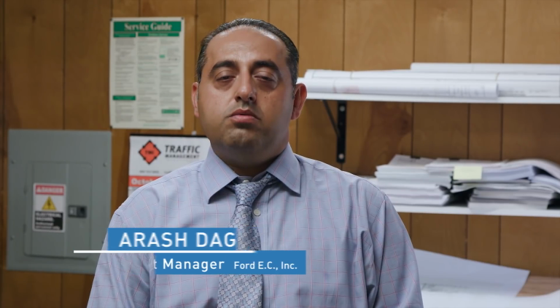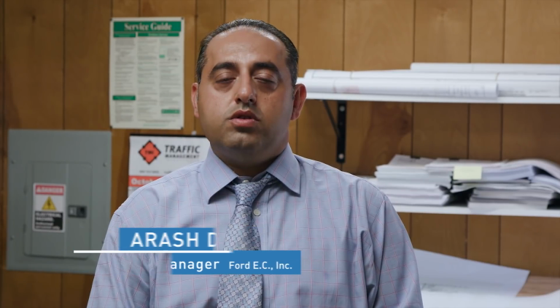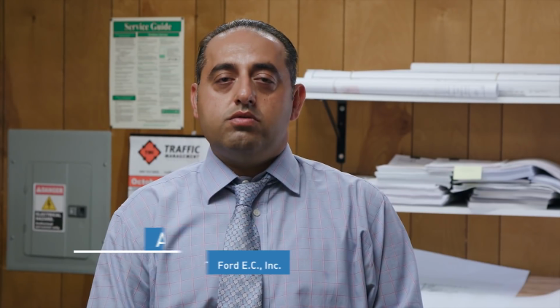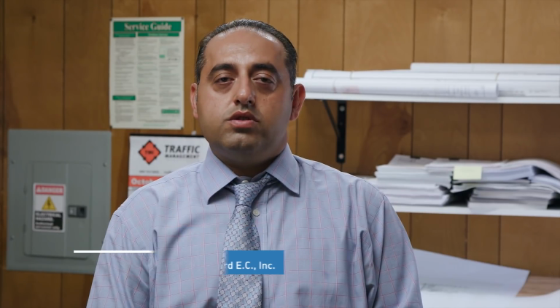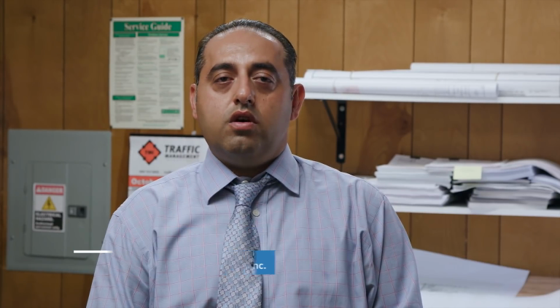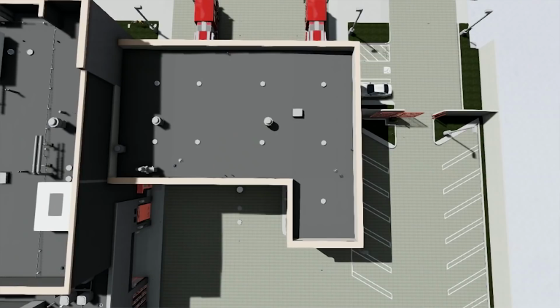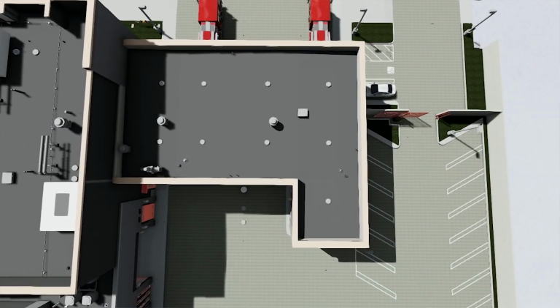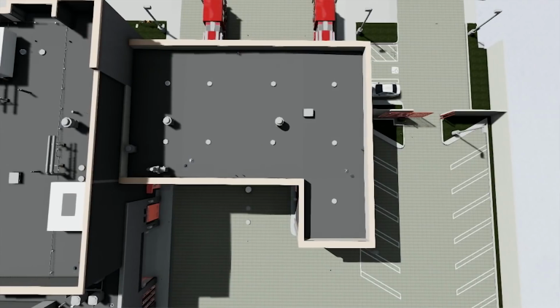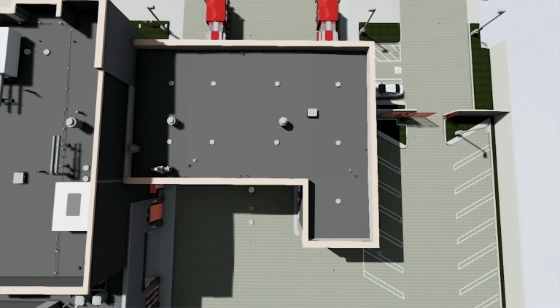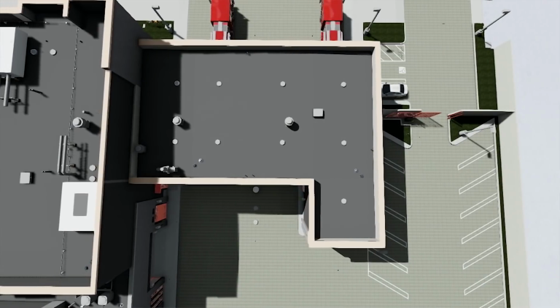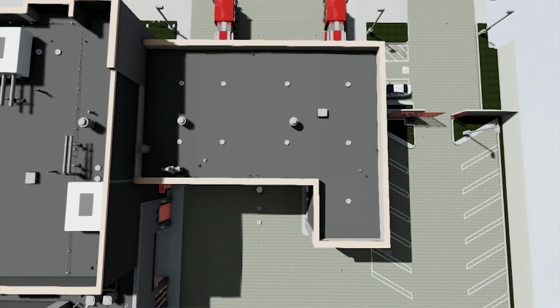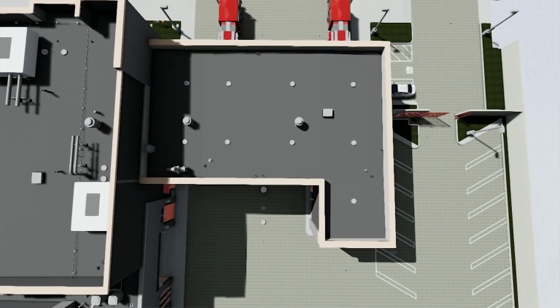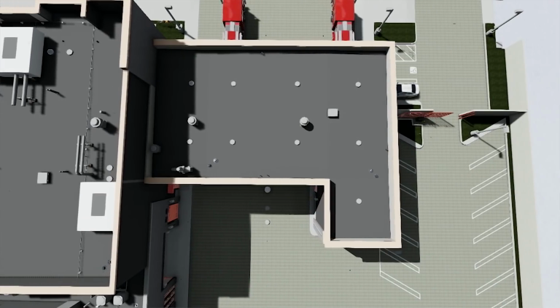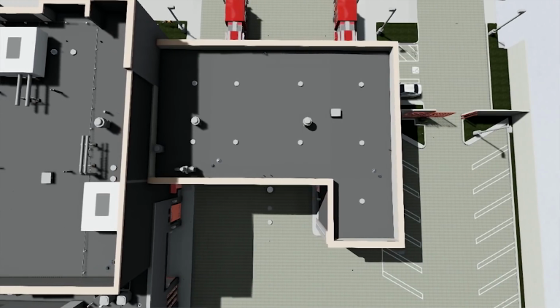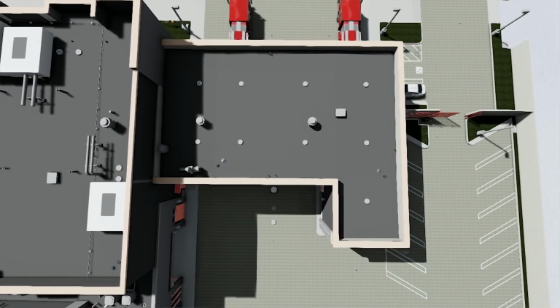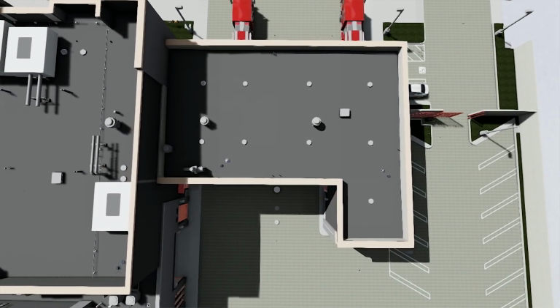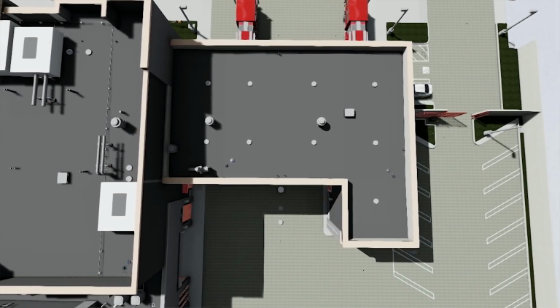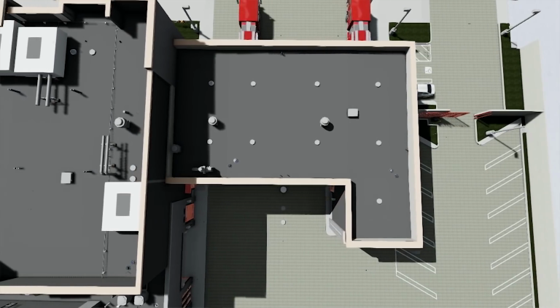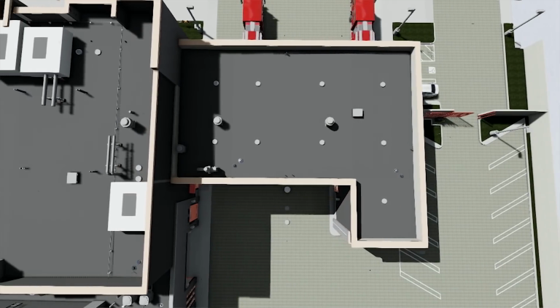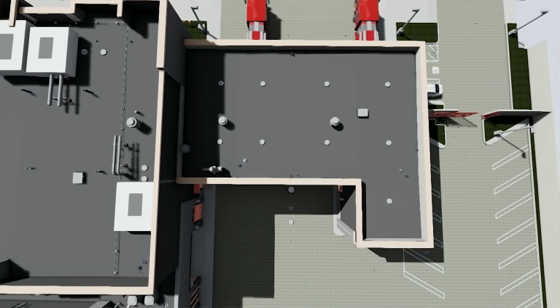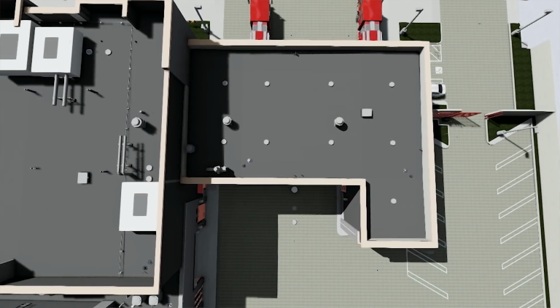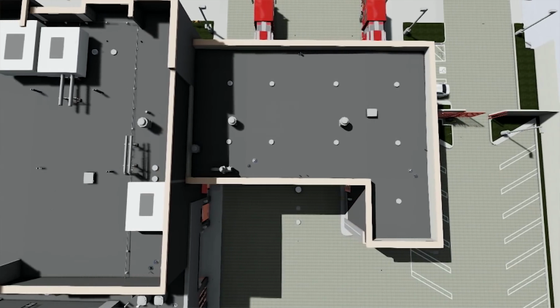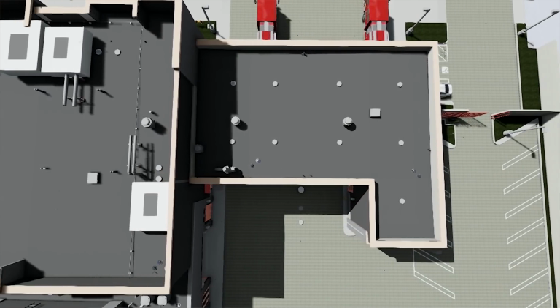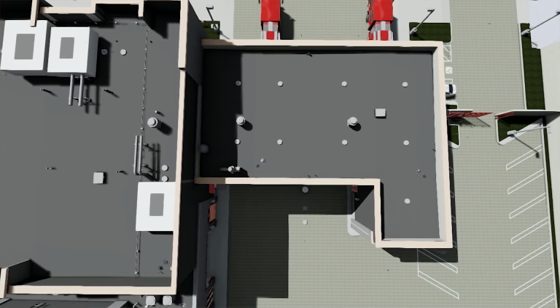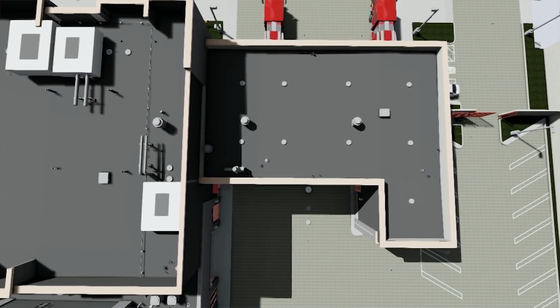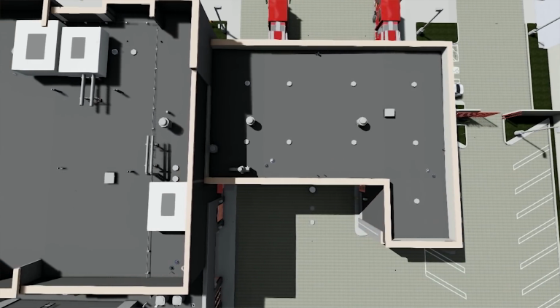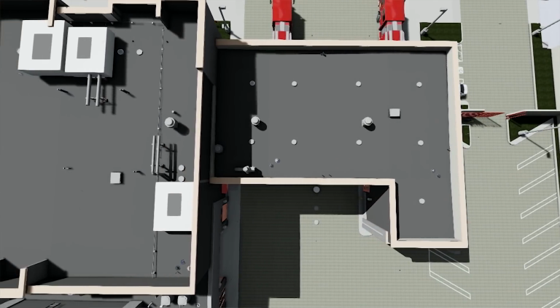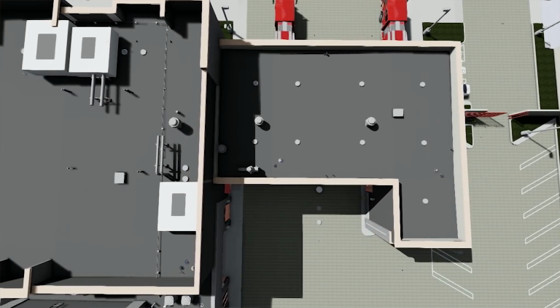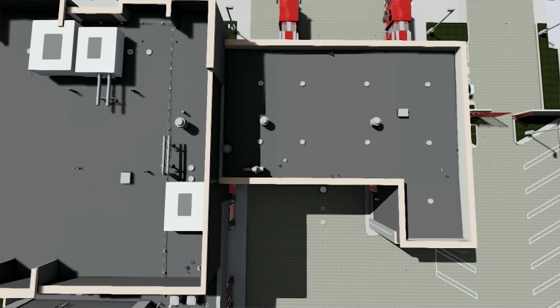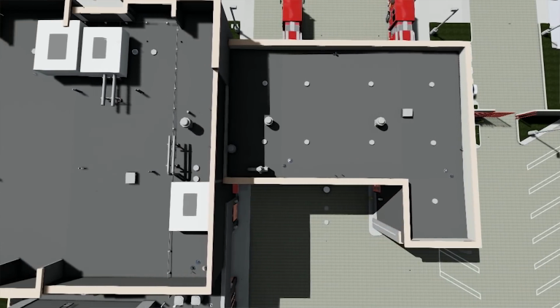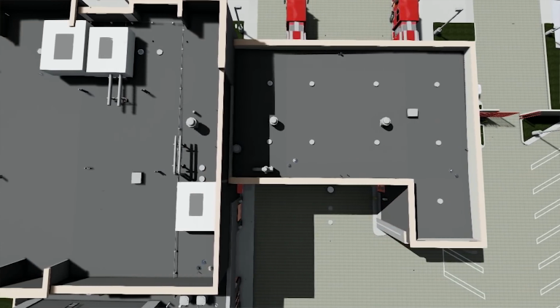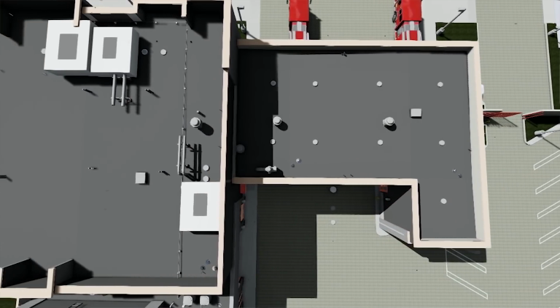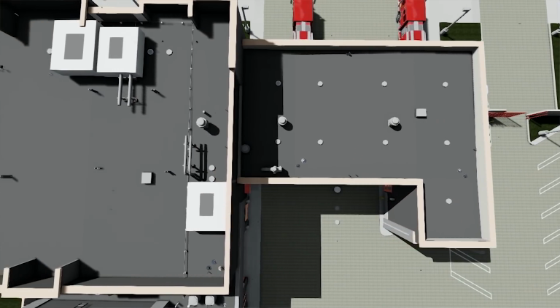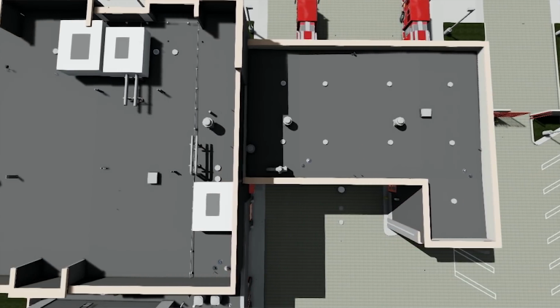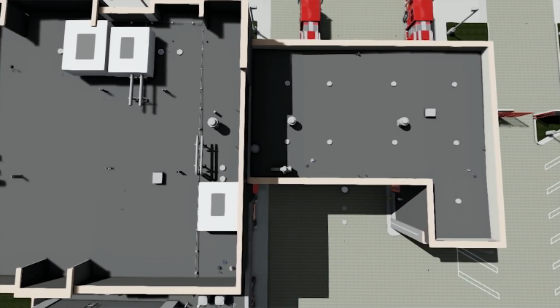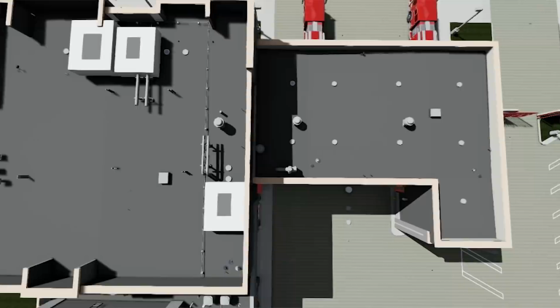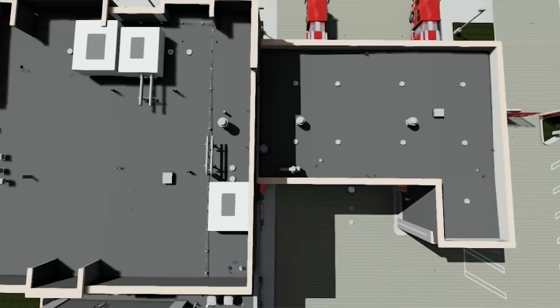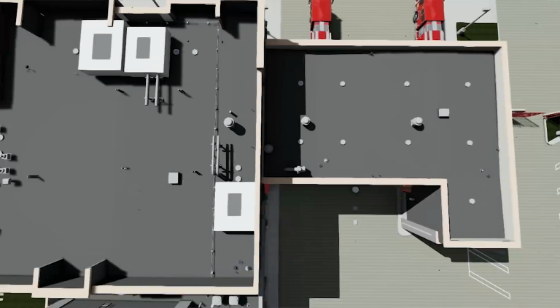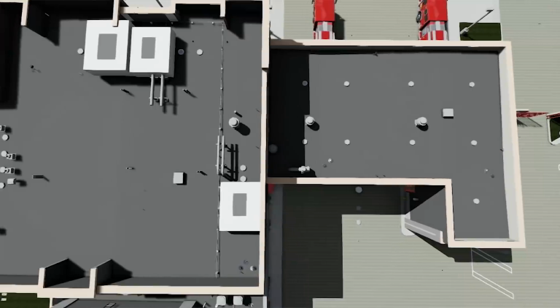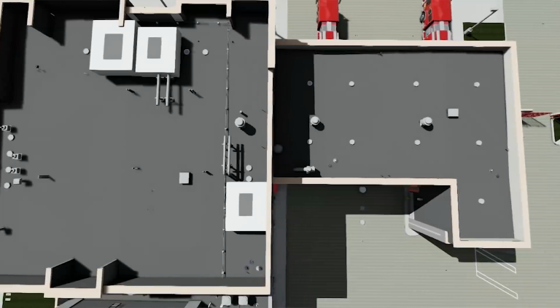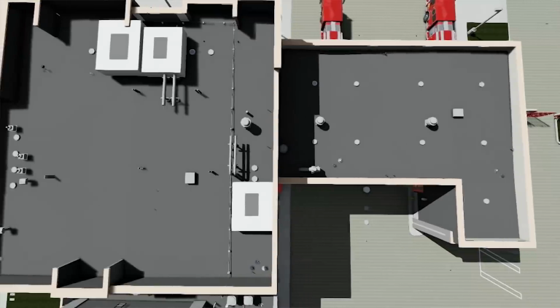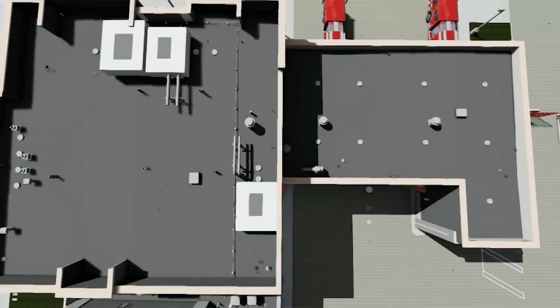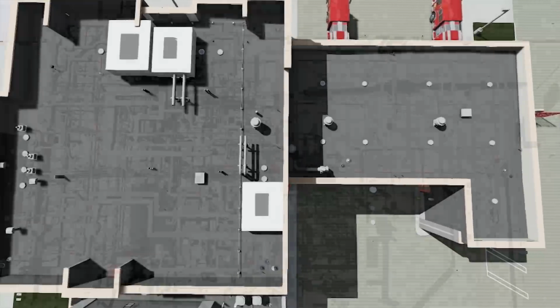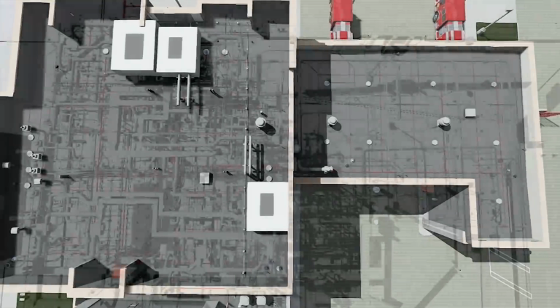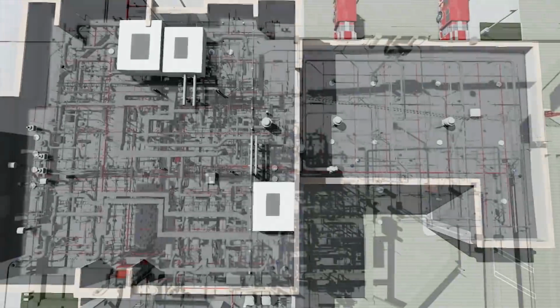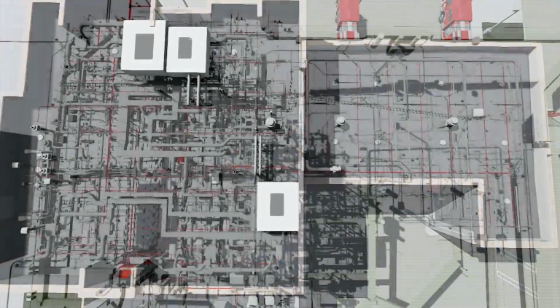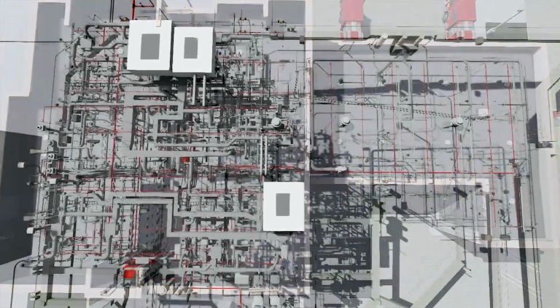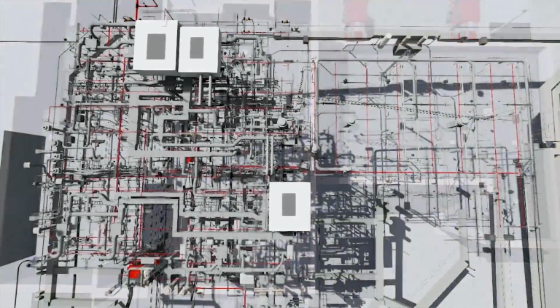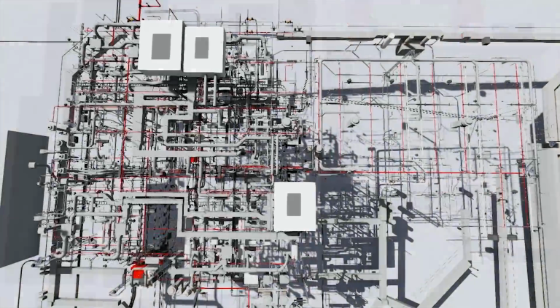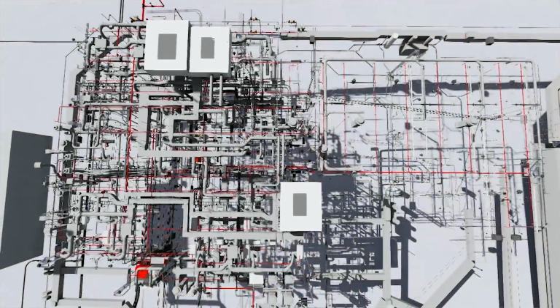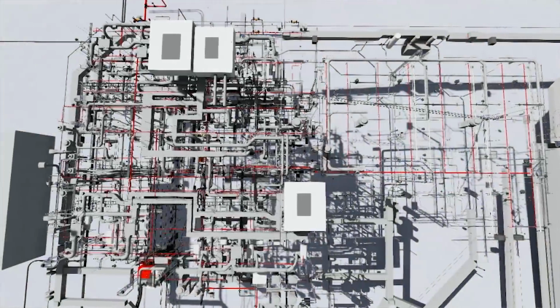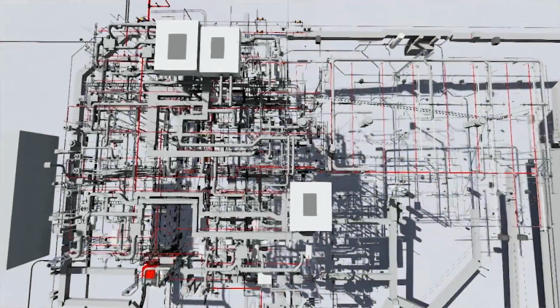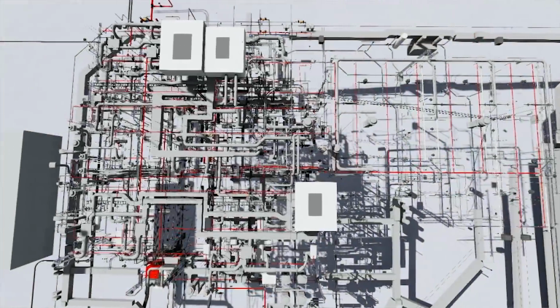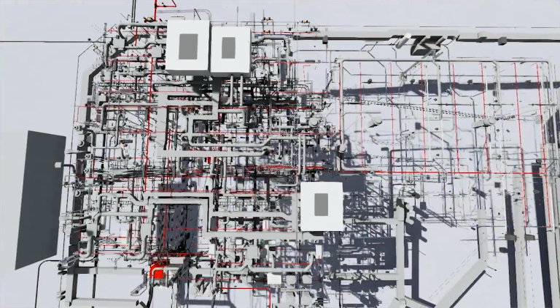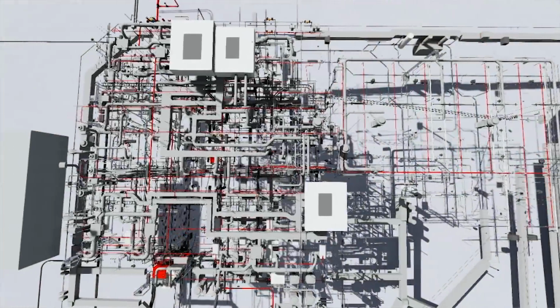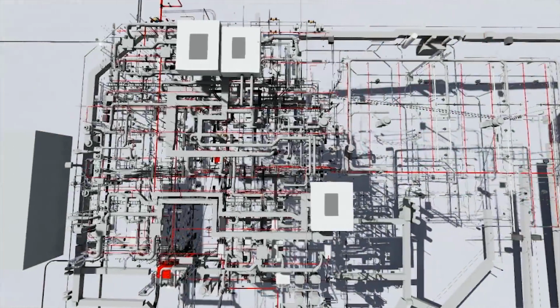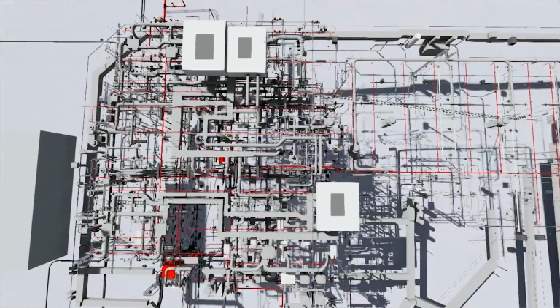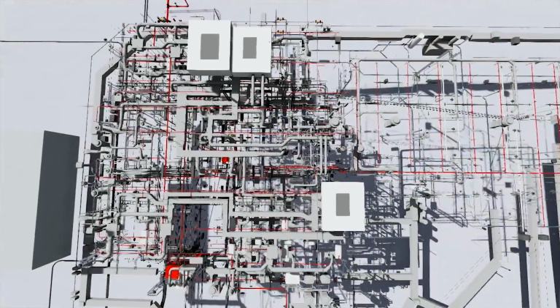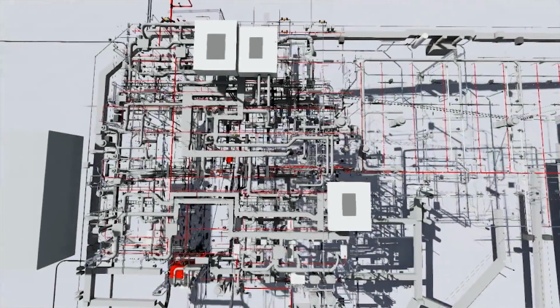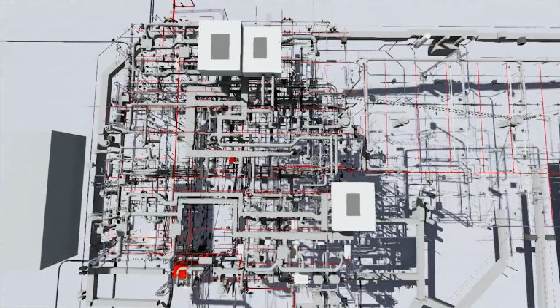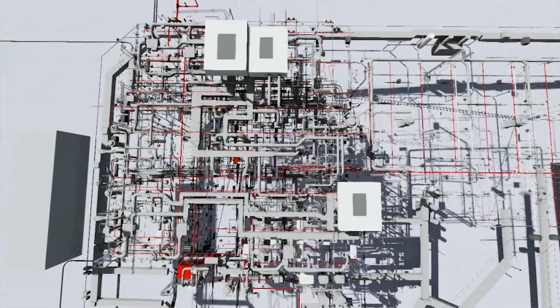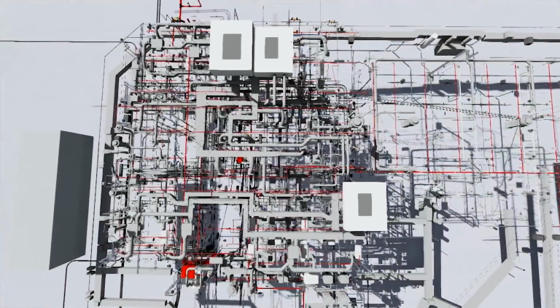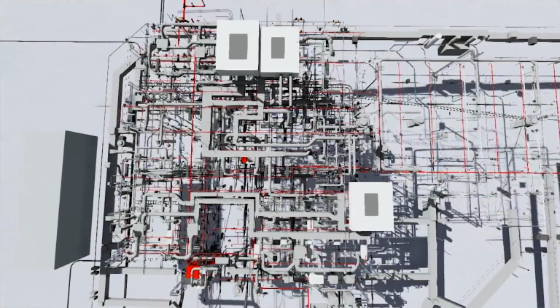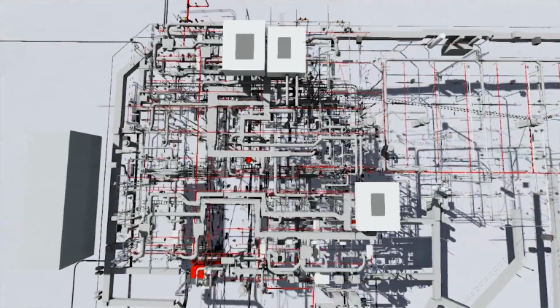We're able to resolve clashes in the design and various other issues during the preparation of the model and final execution of the work.